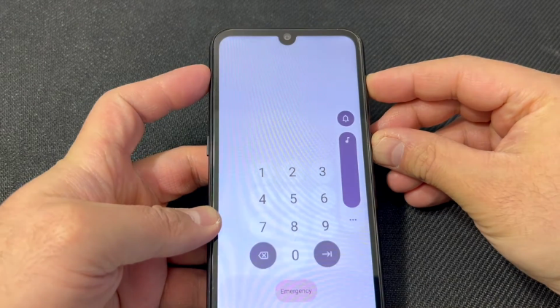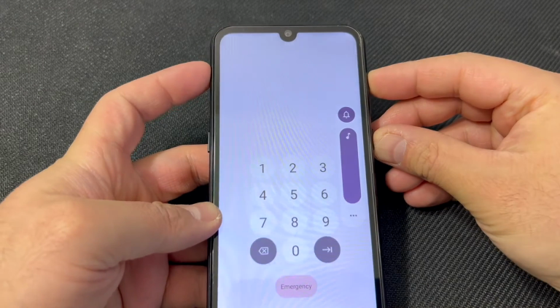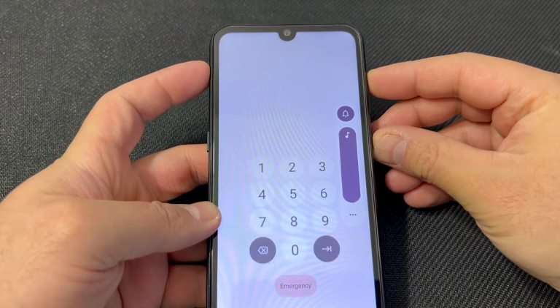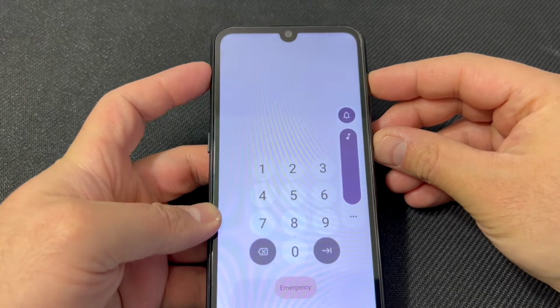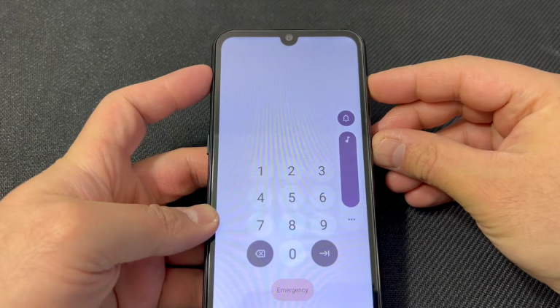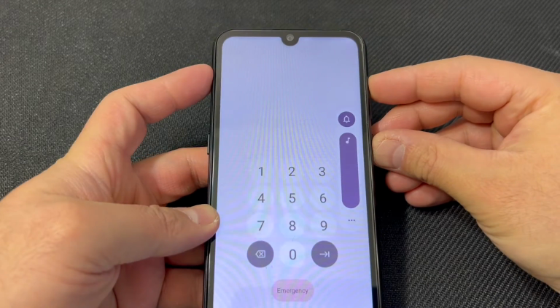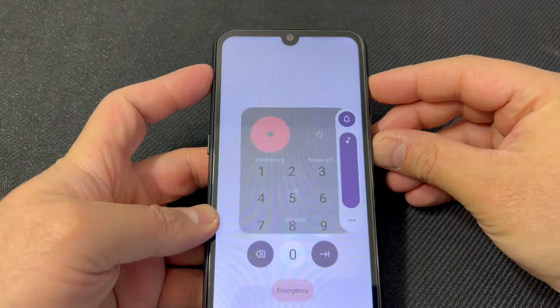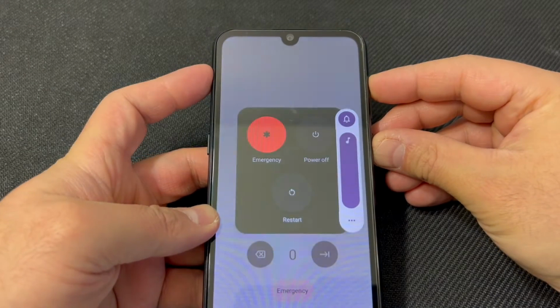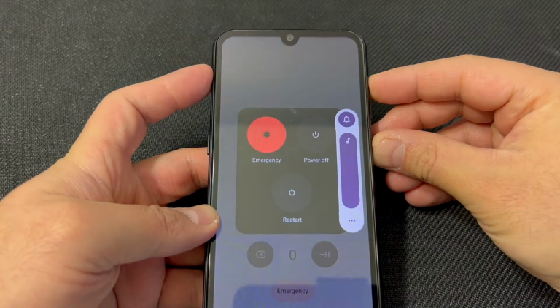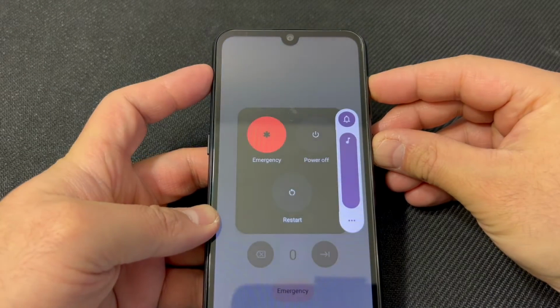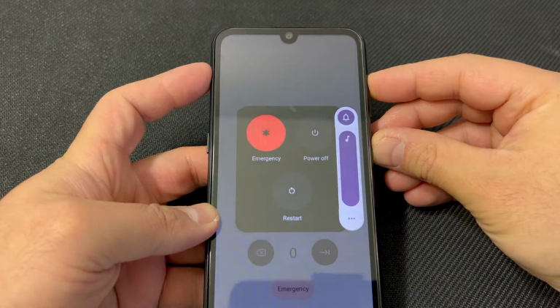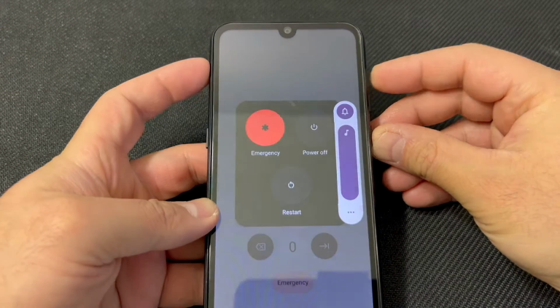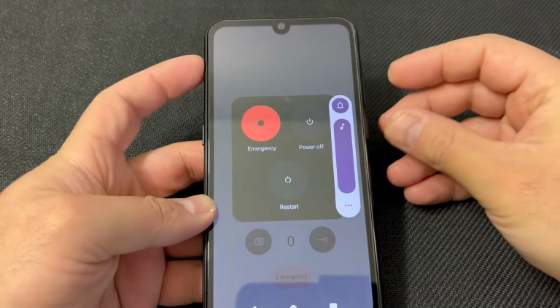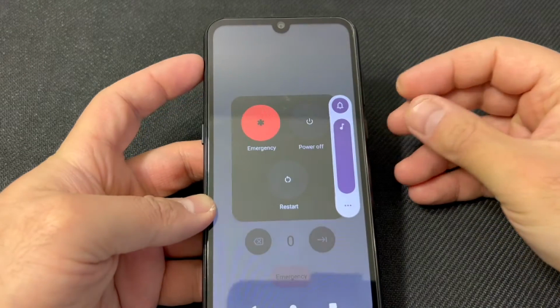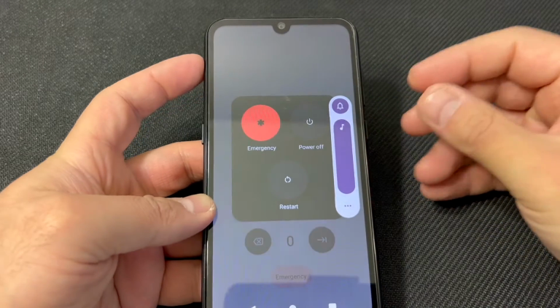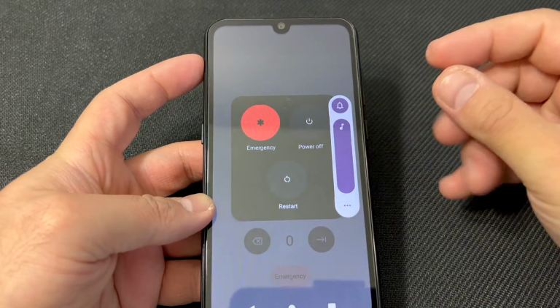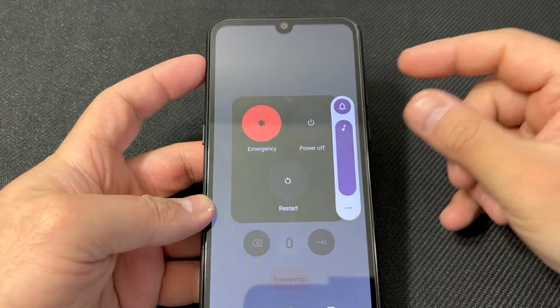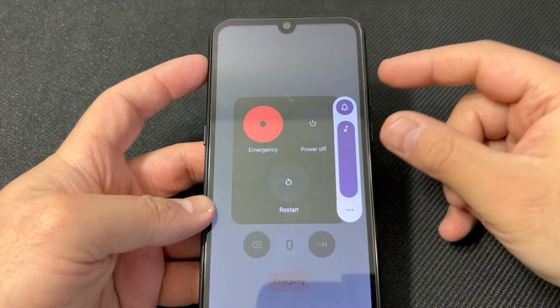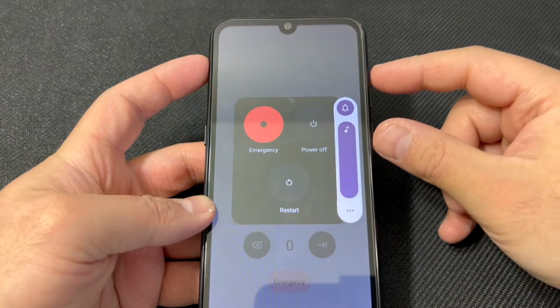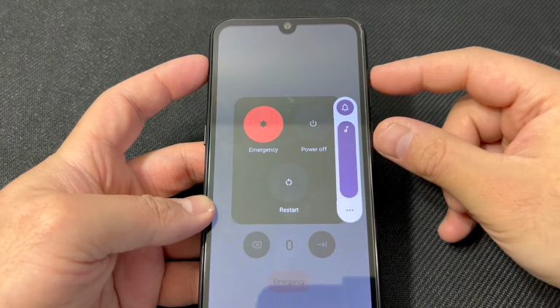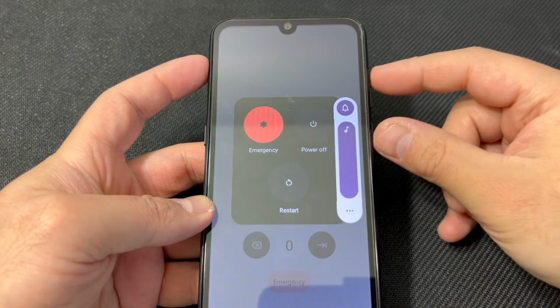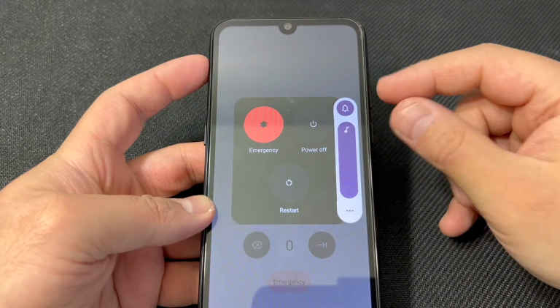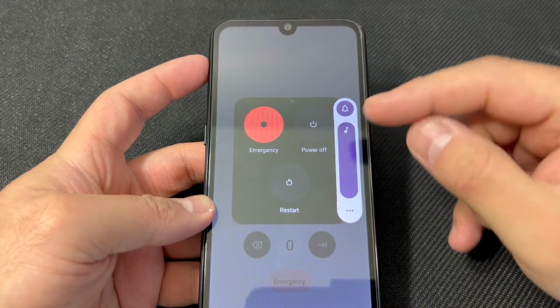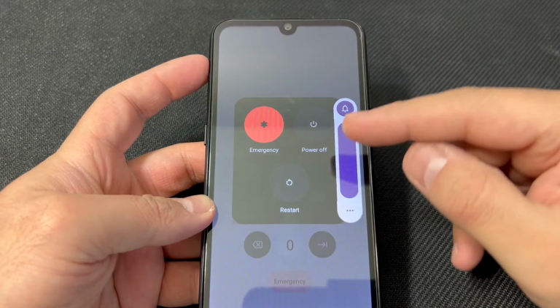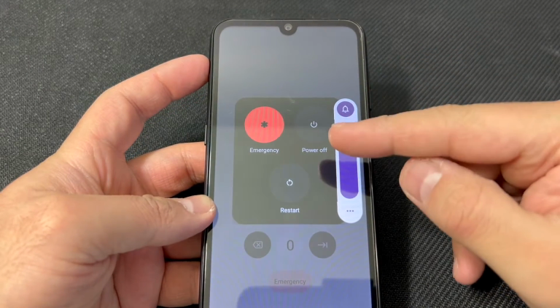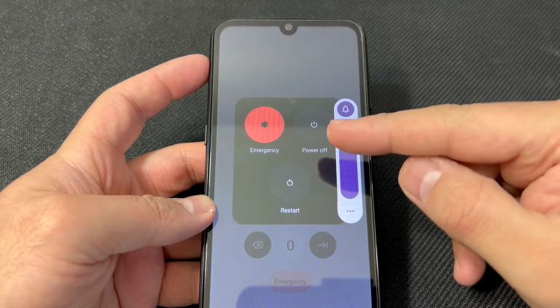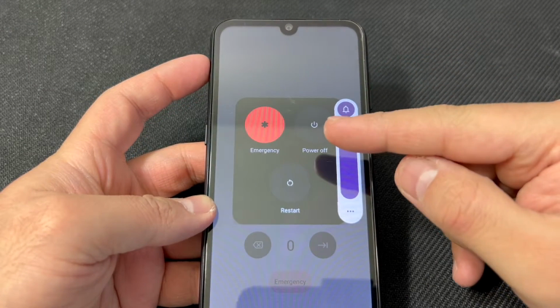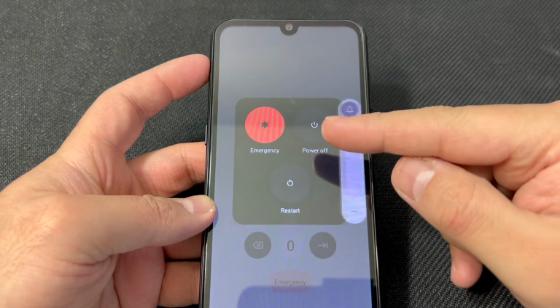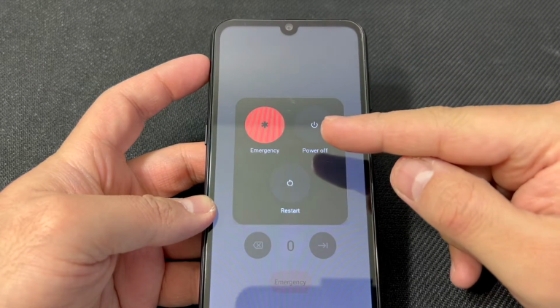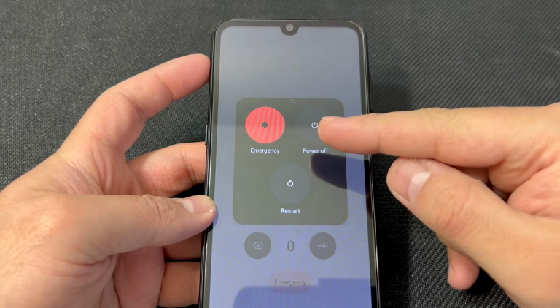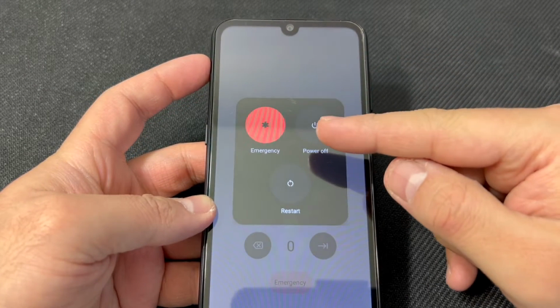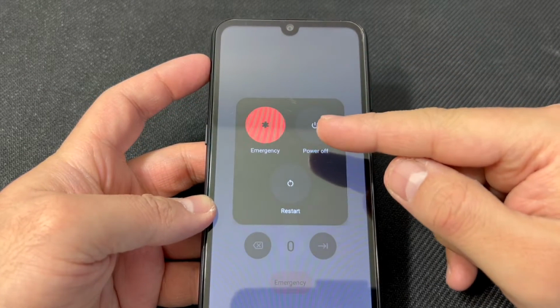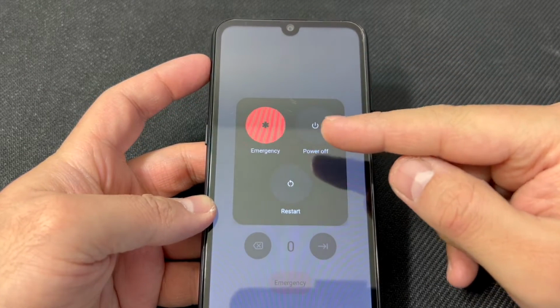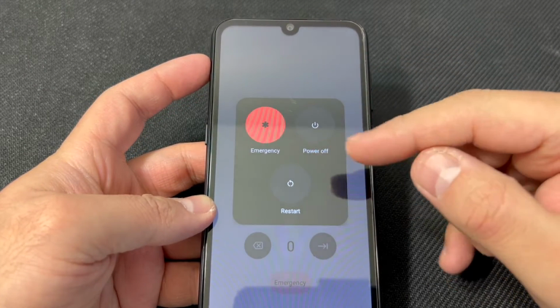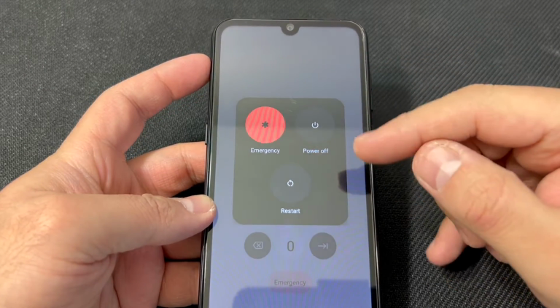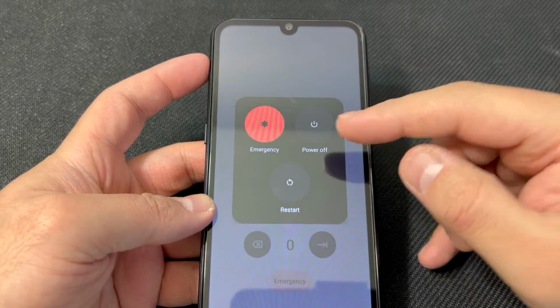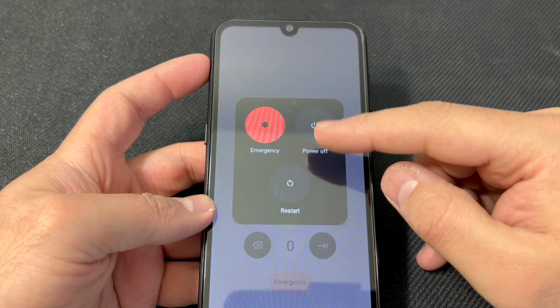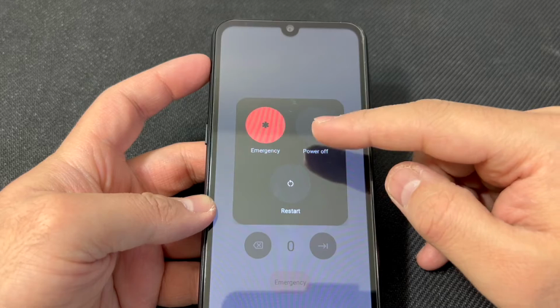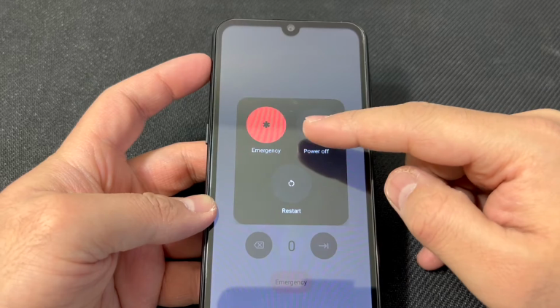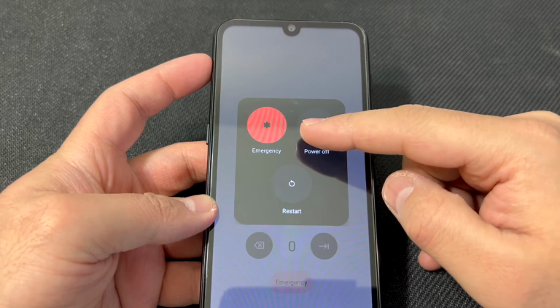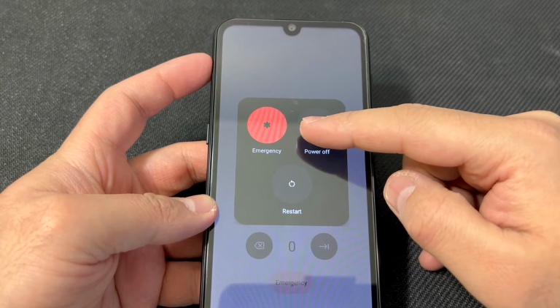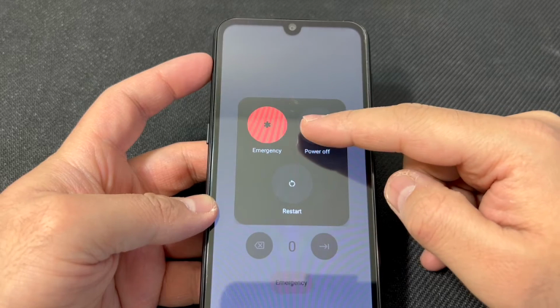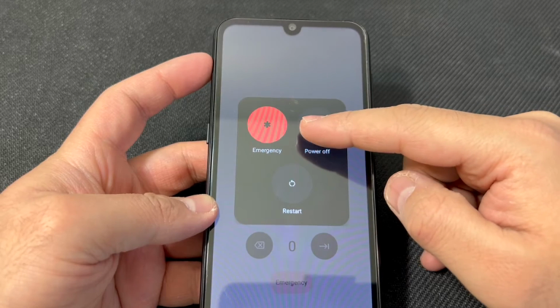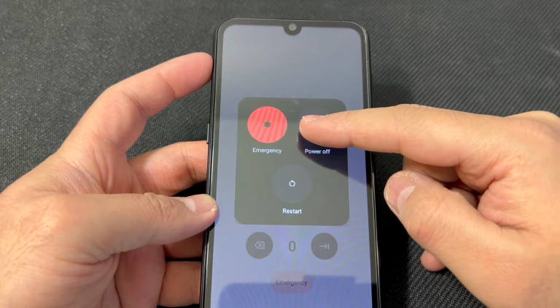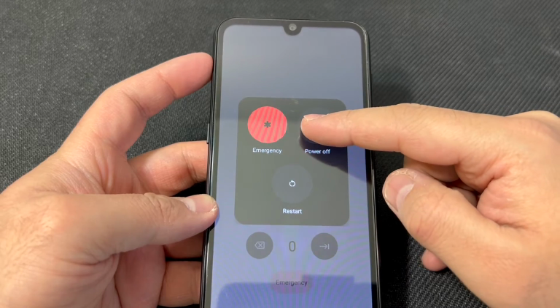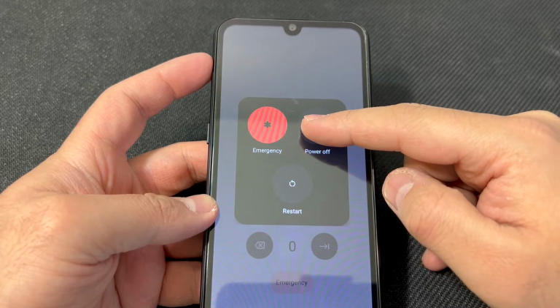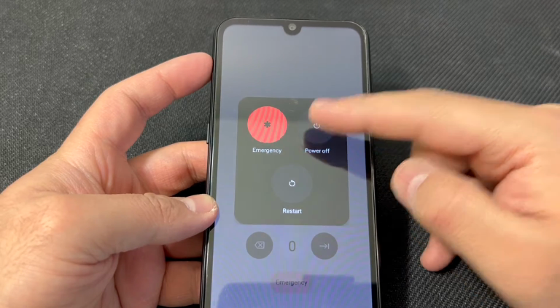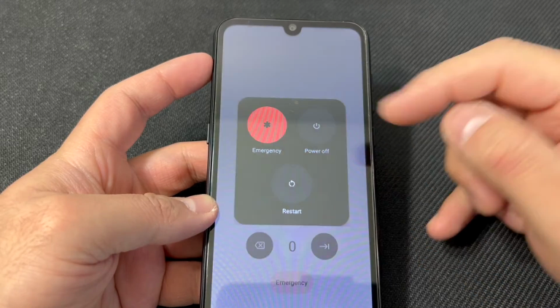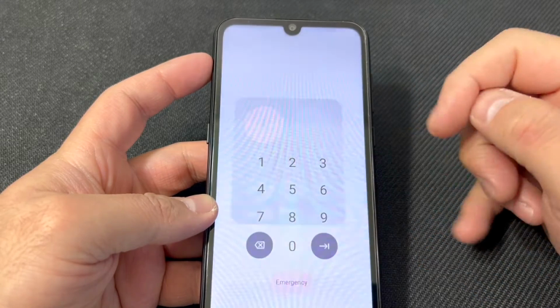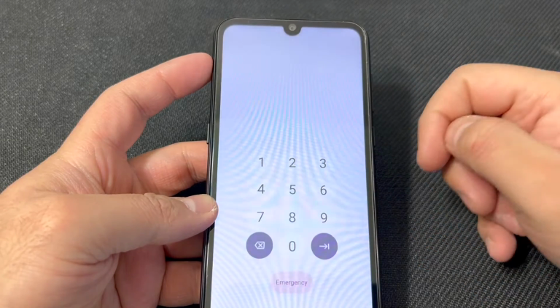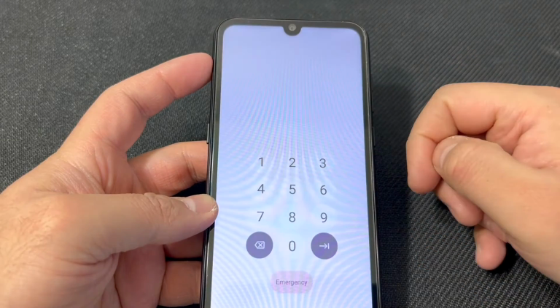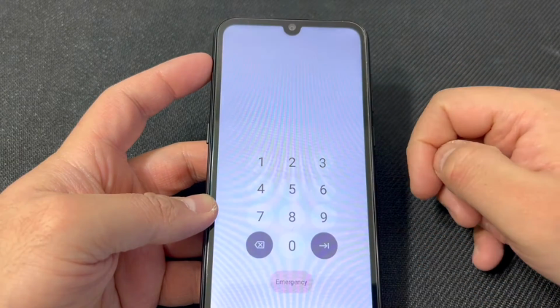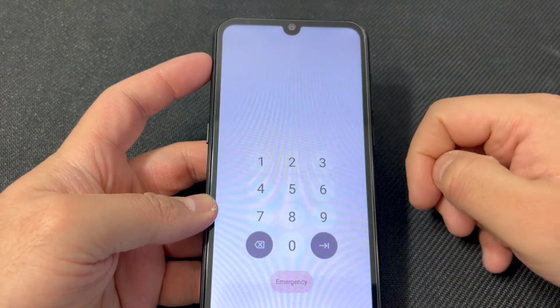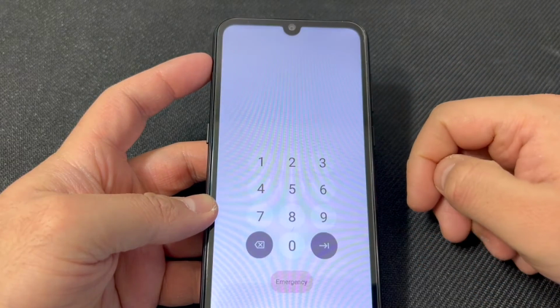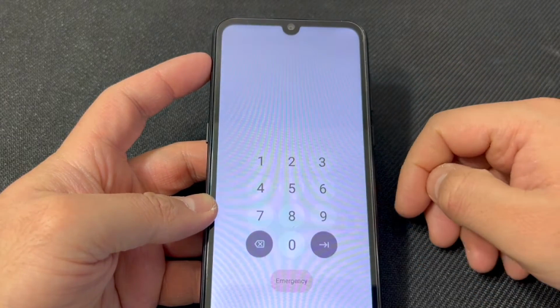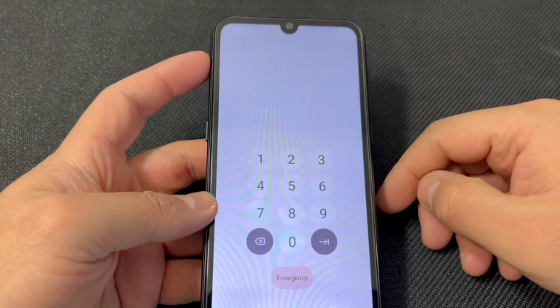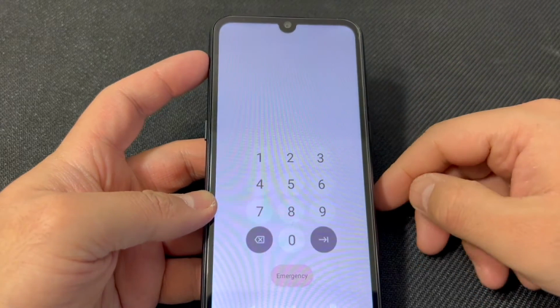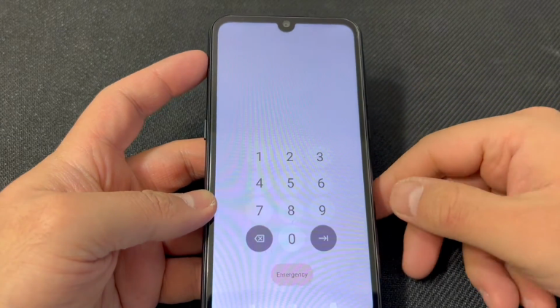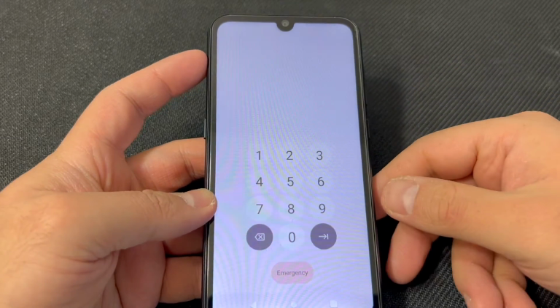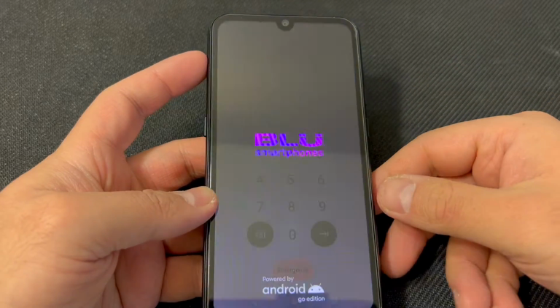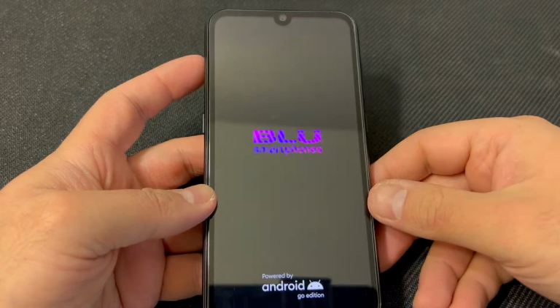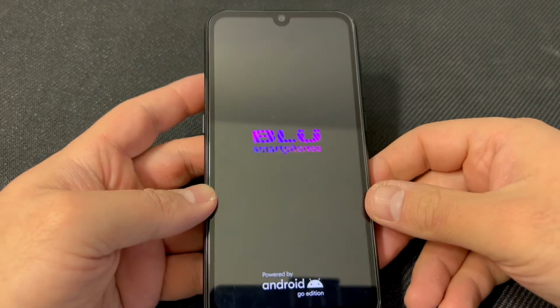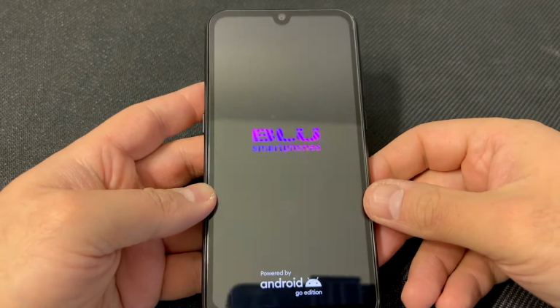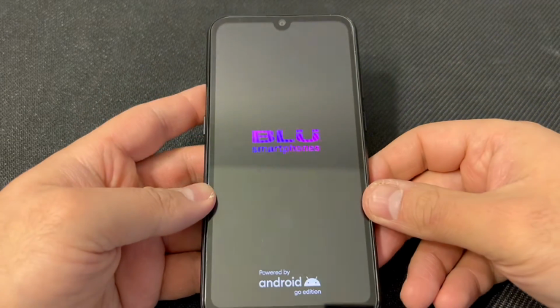If the option does not appear, press and hold these two buttons for about 5 to 10 seconds and it will force shut off the device.